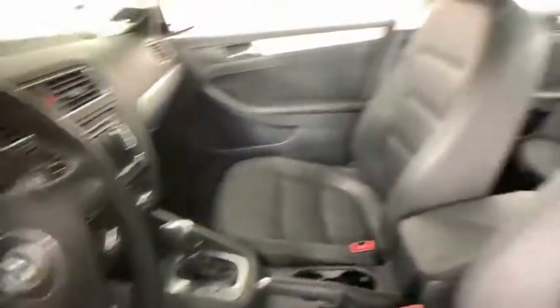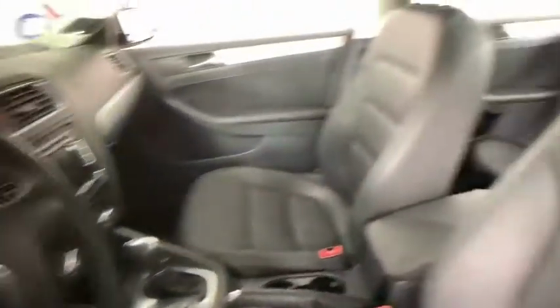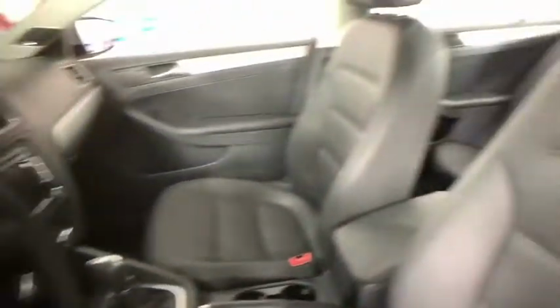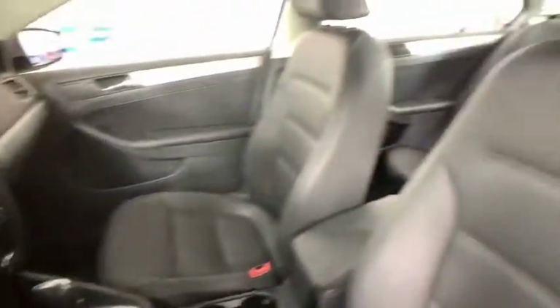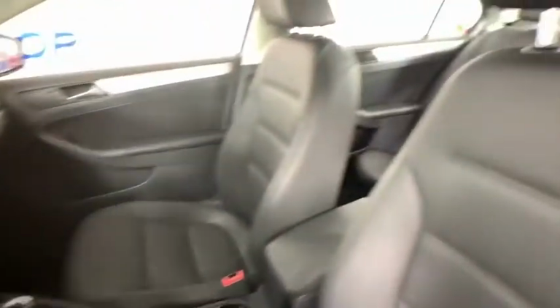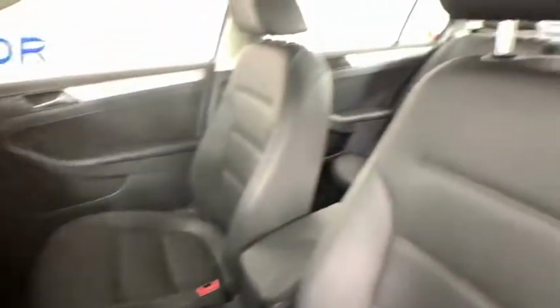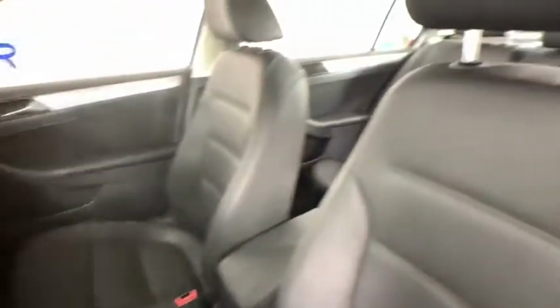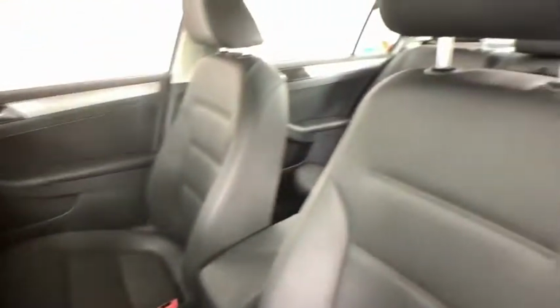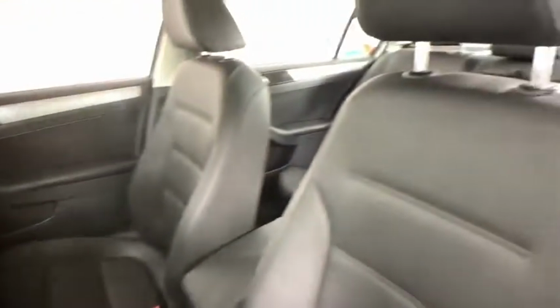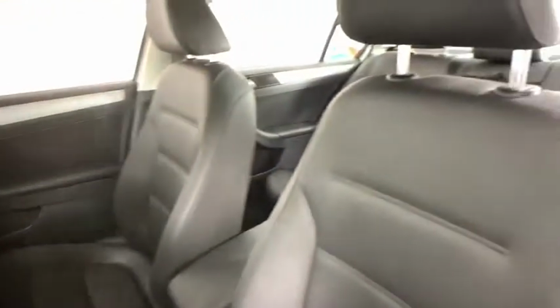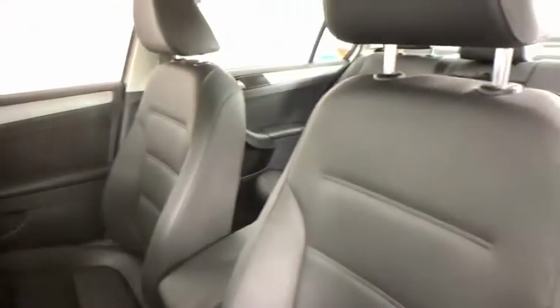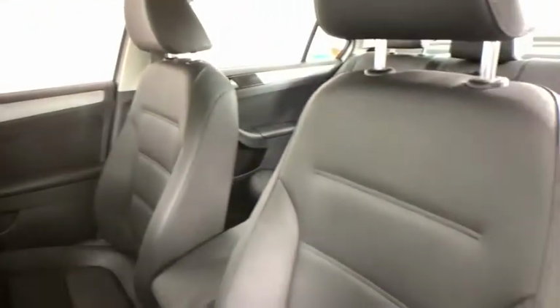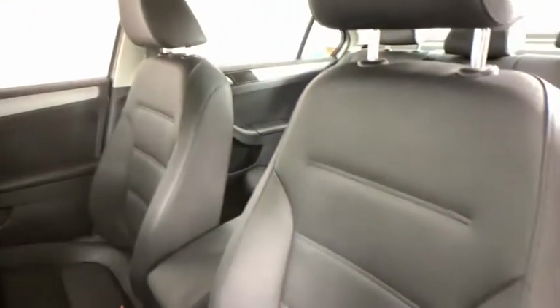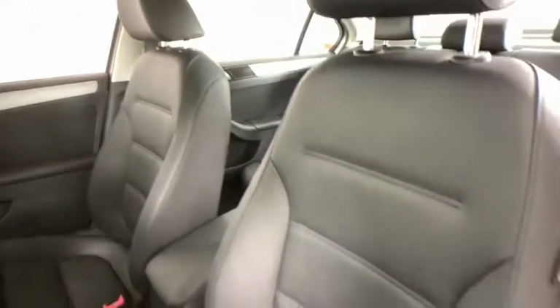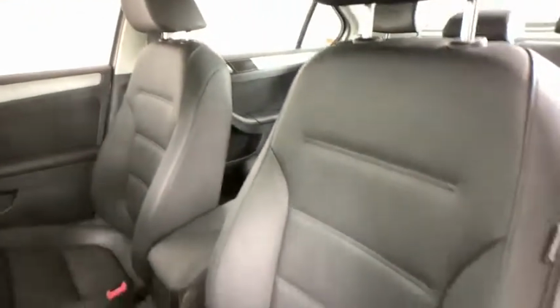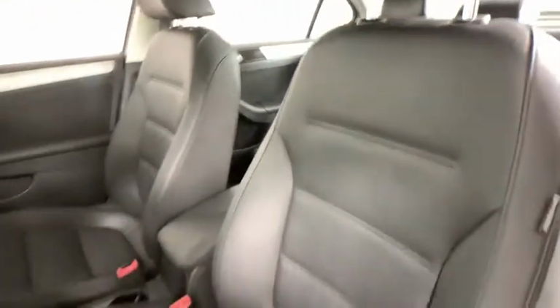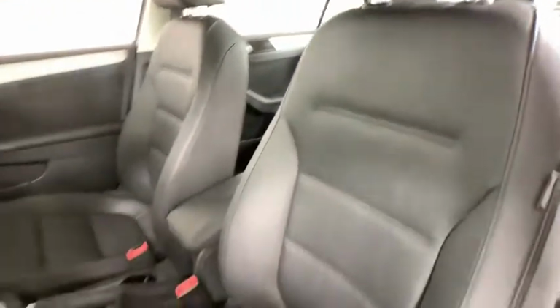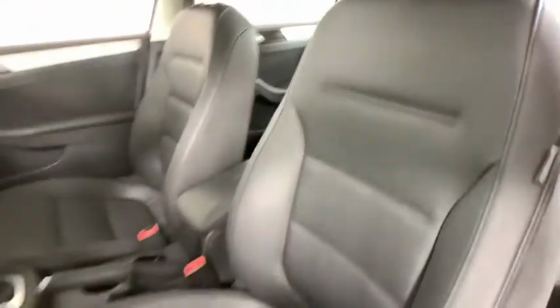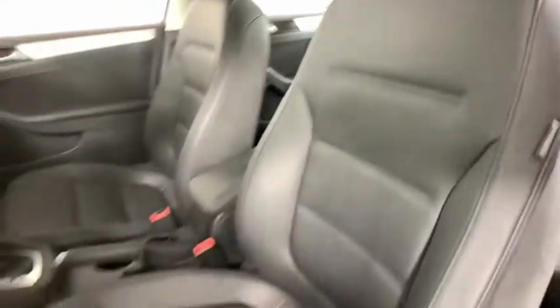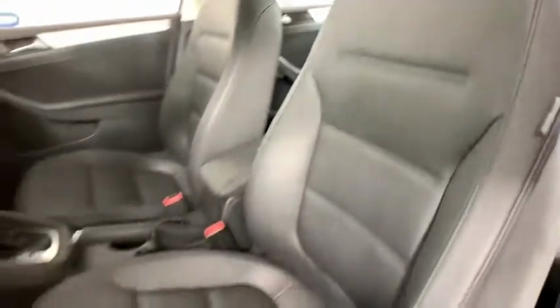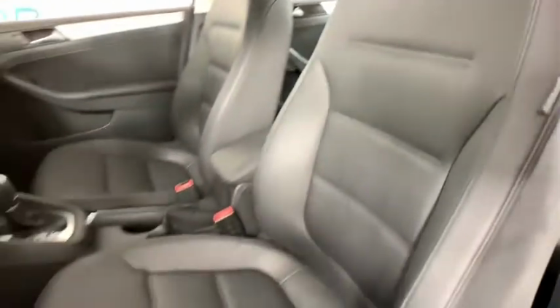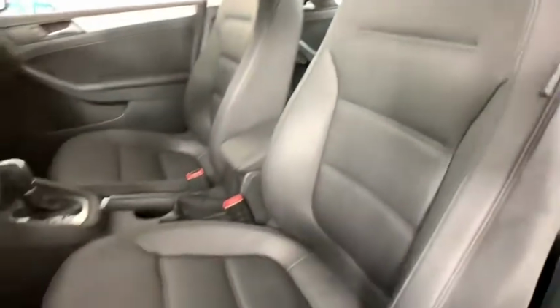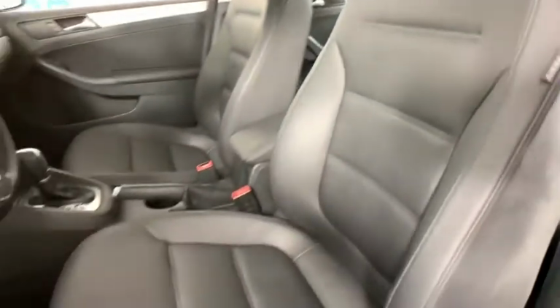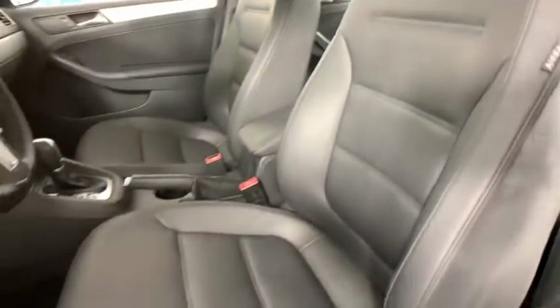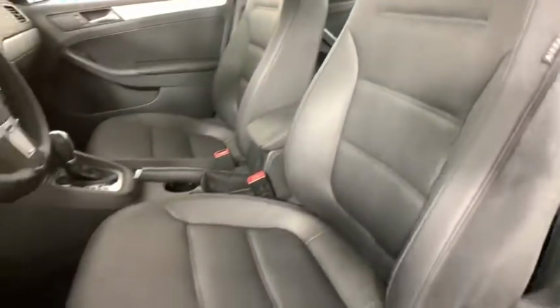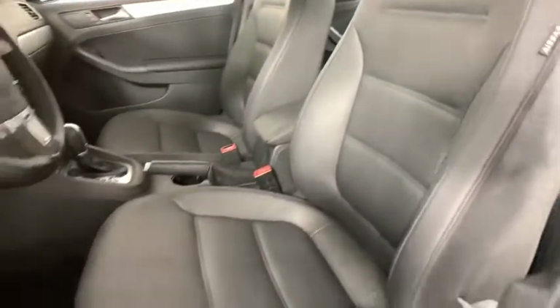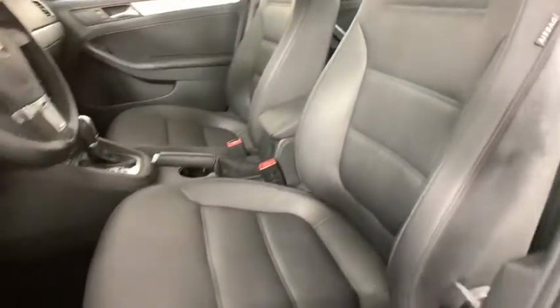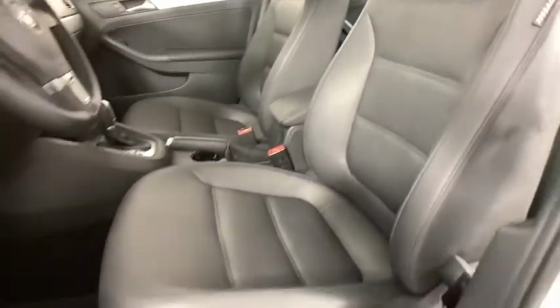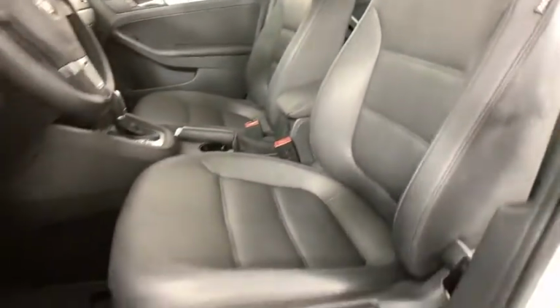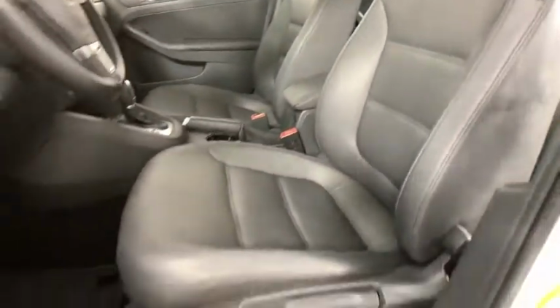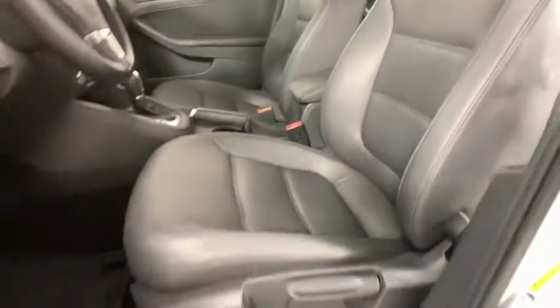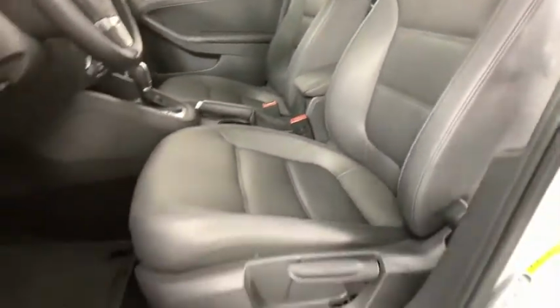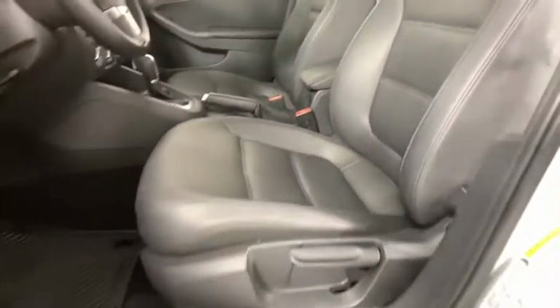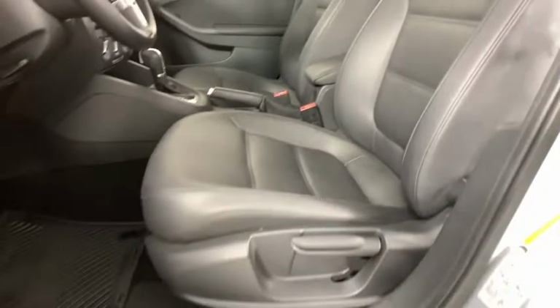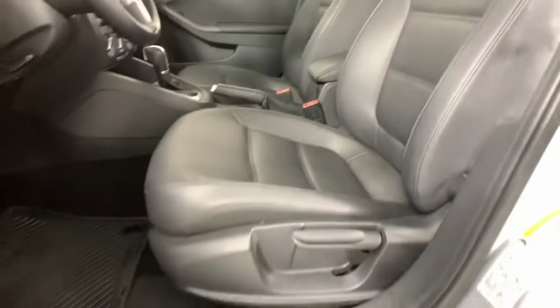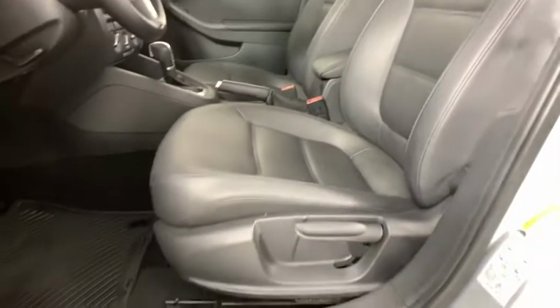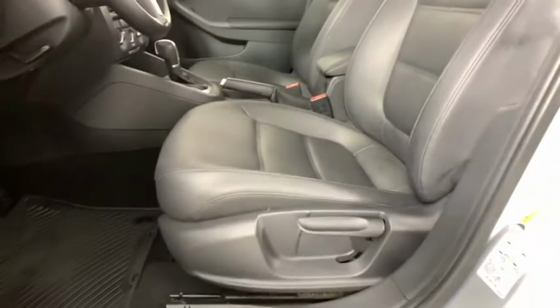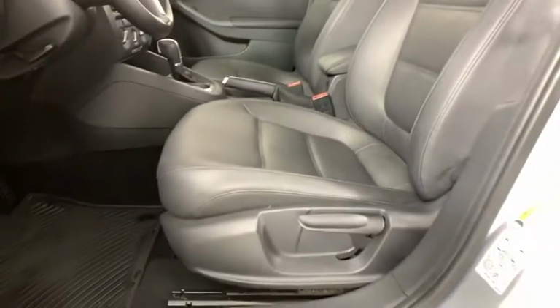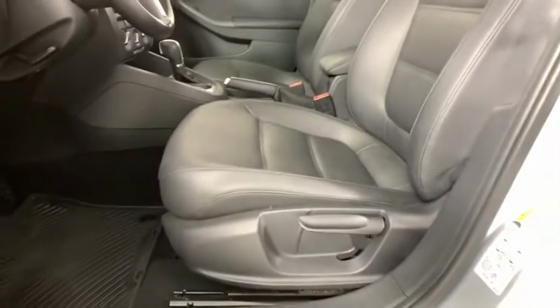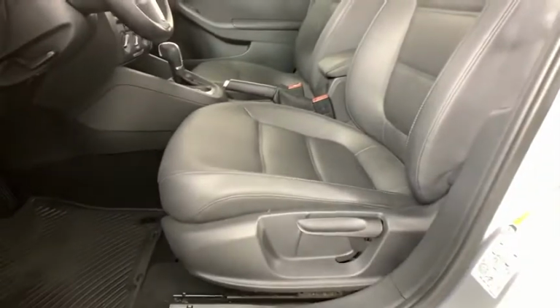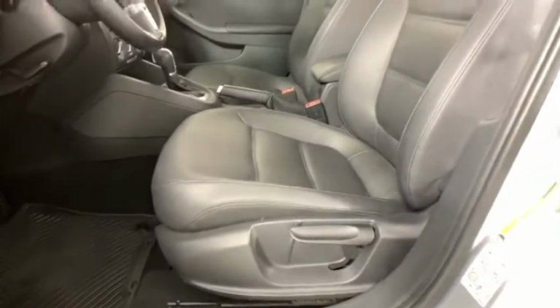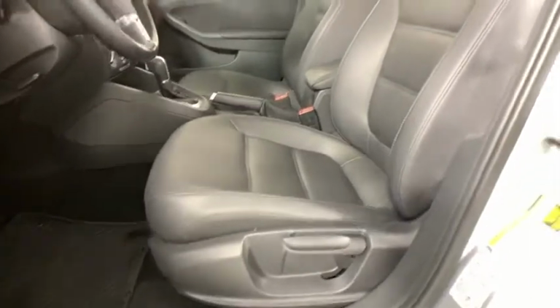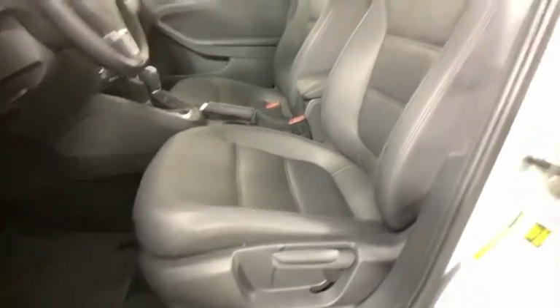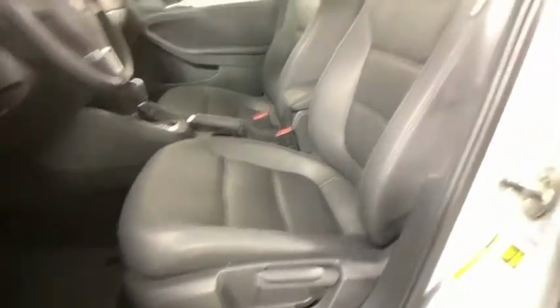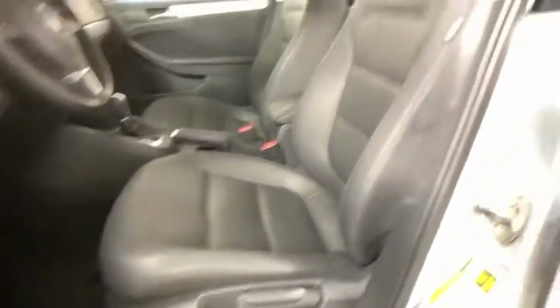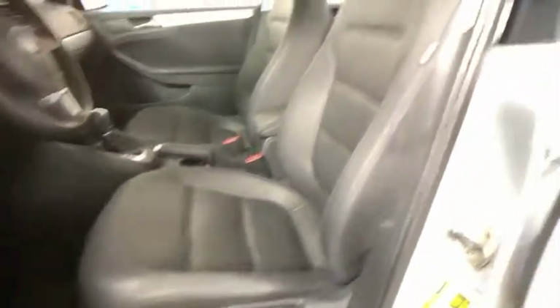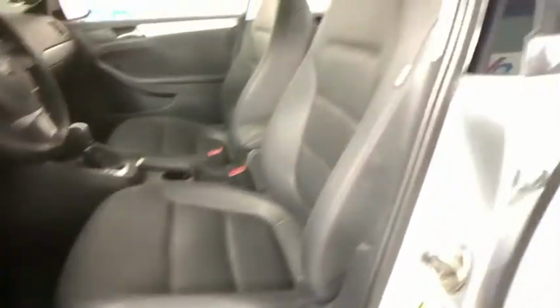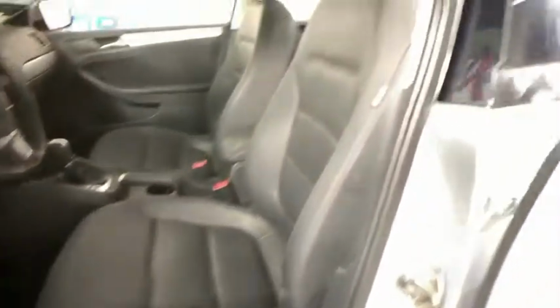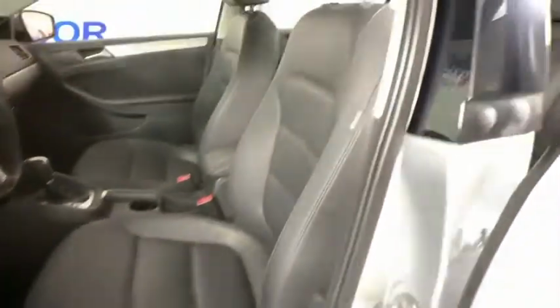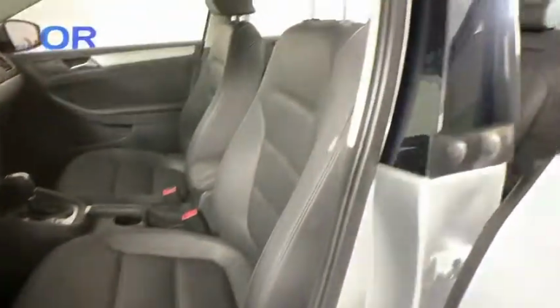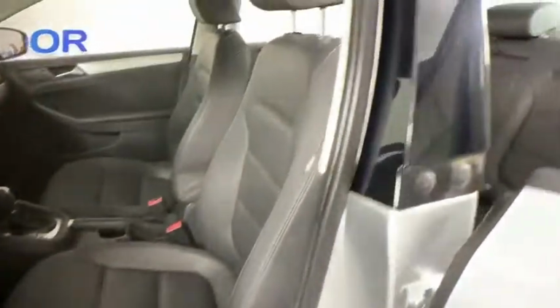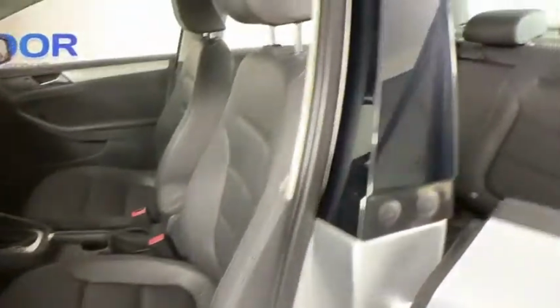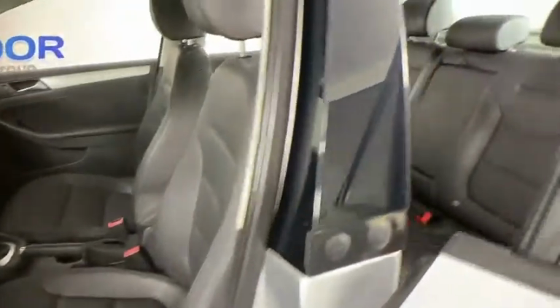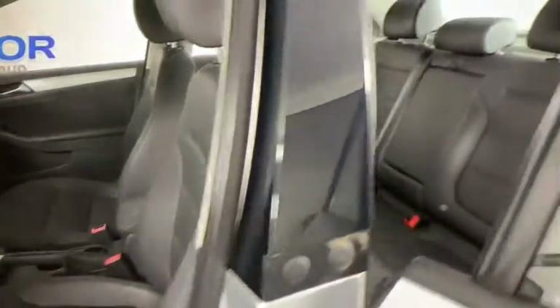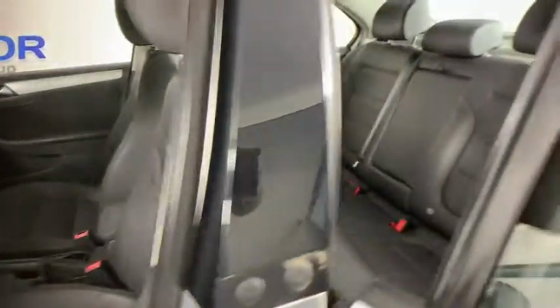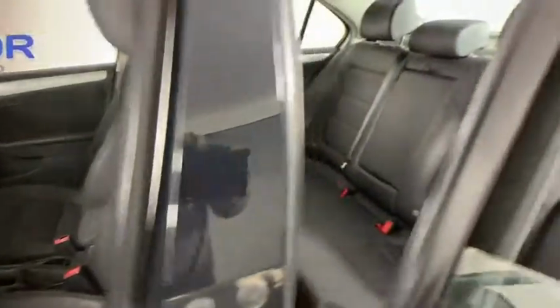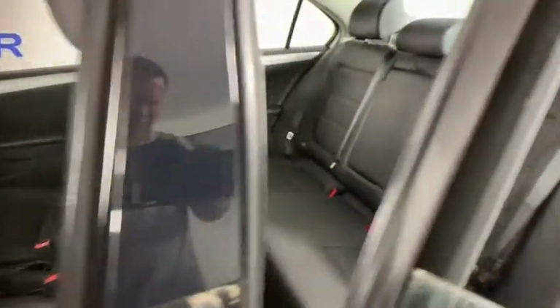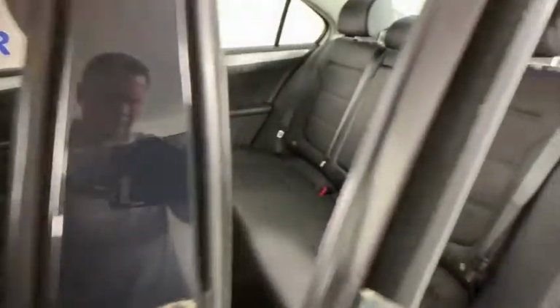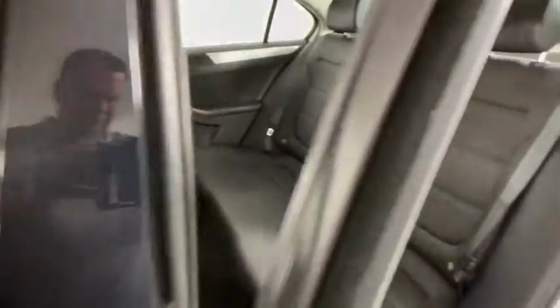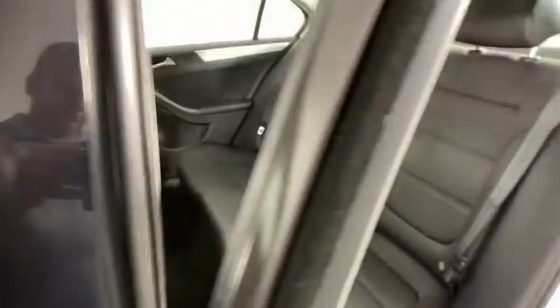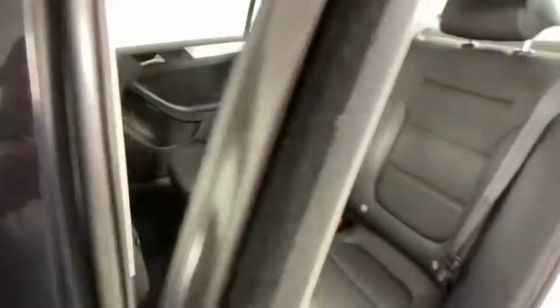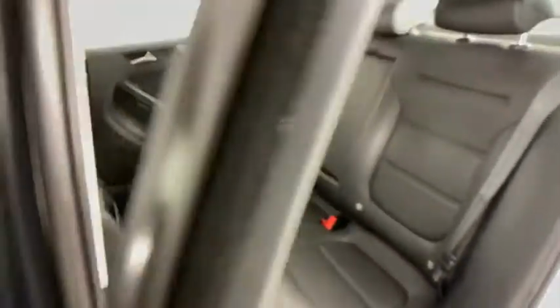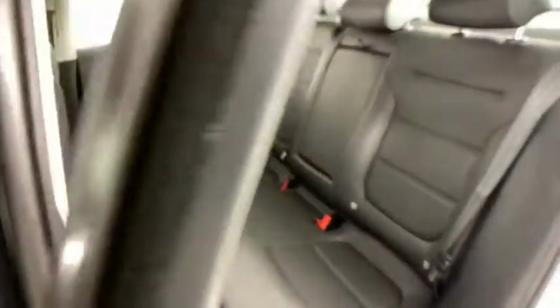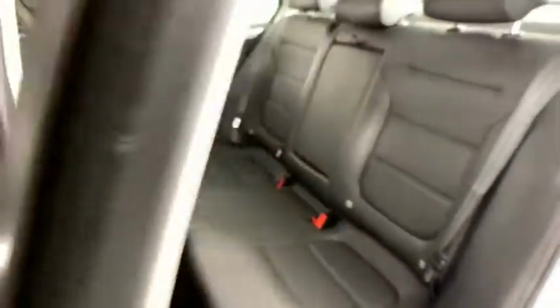Security system, heated front seats, trip computer, remote keyless entry, tachometer, overhead console.